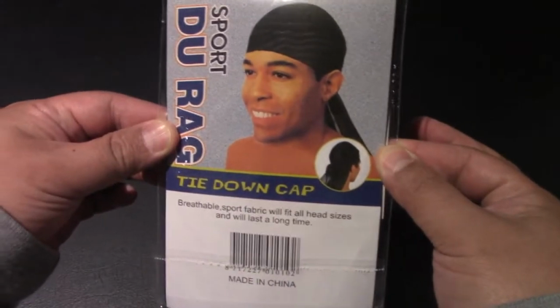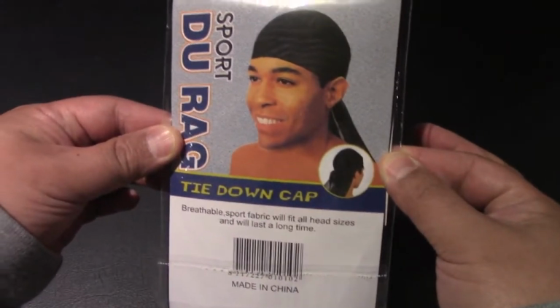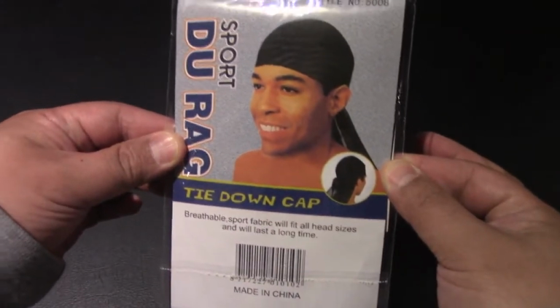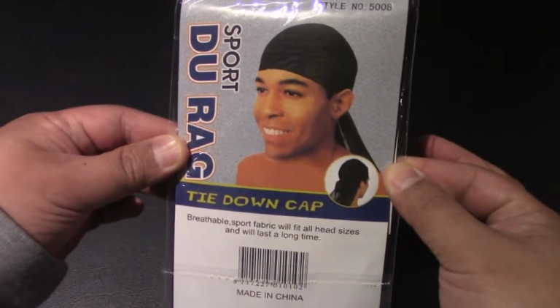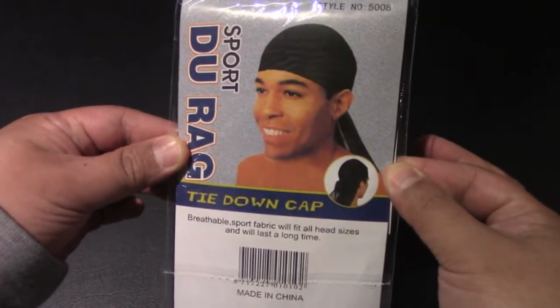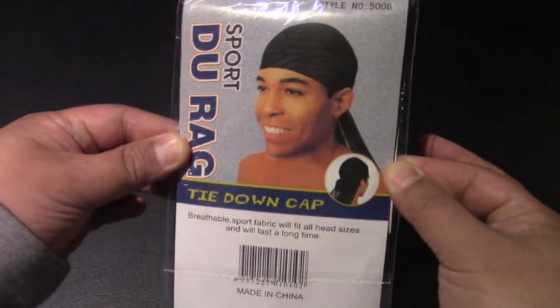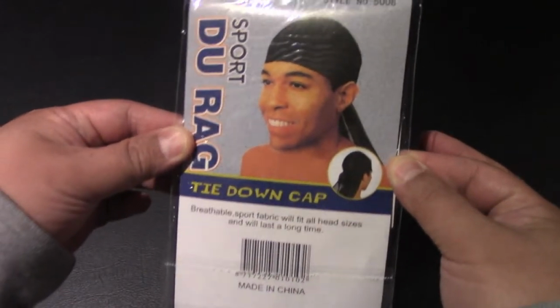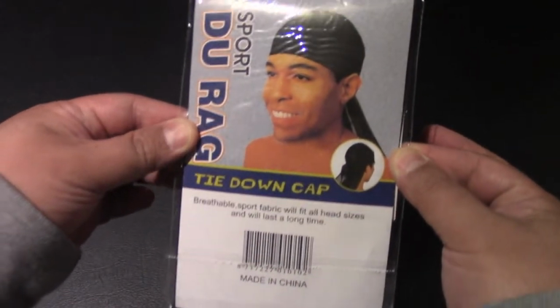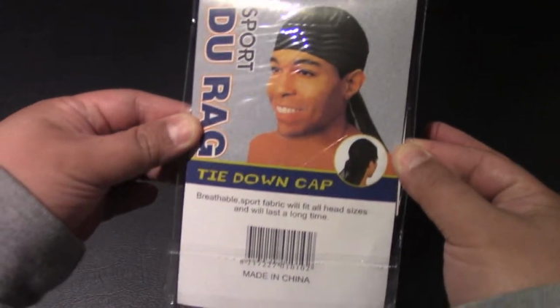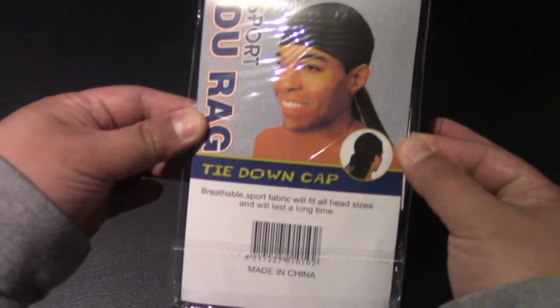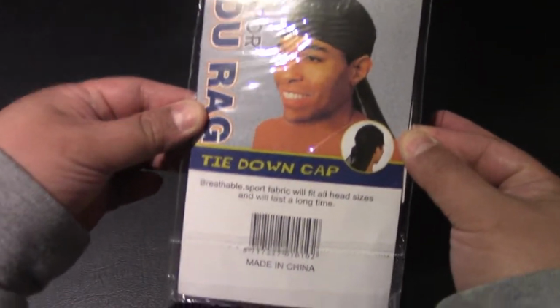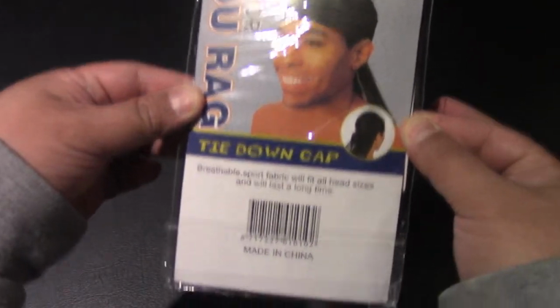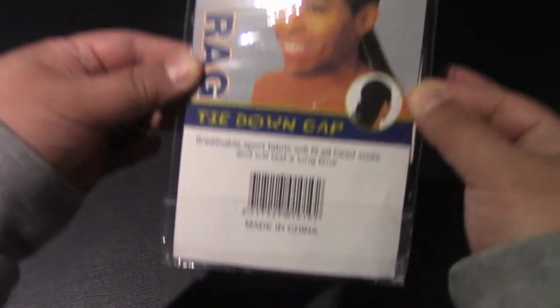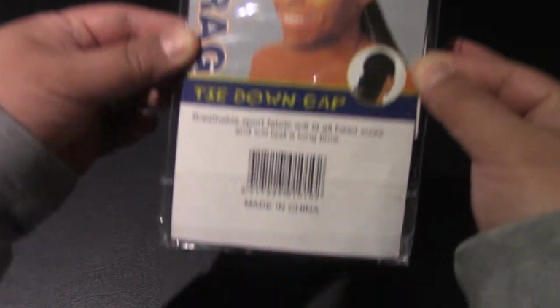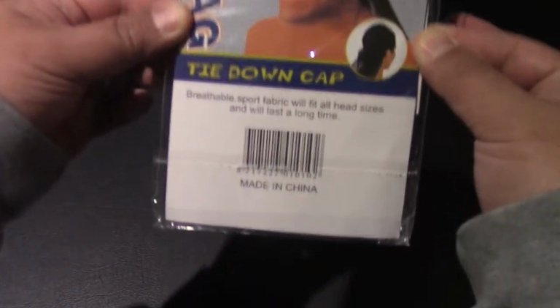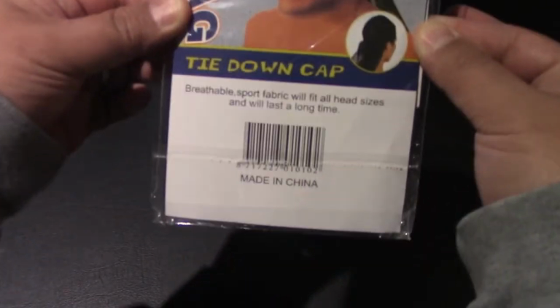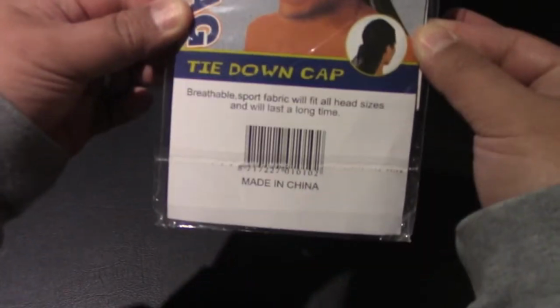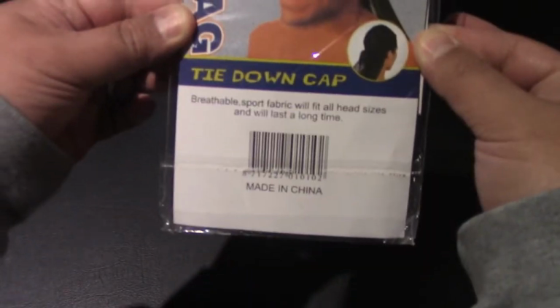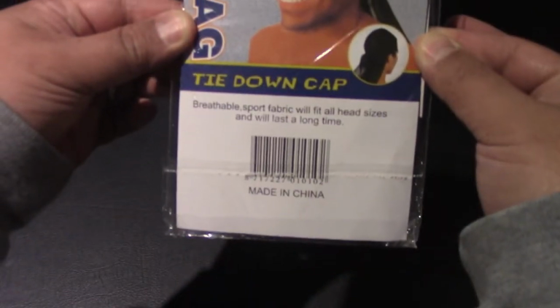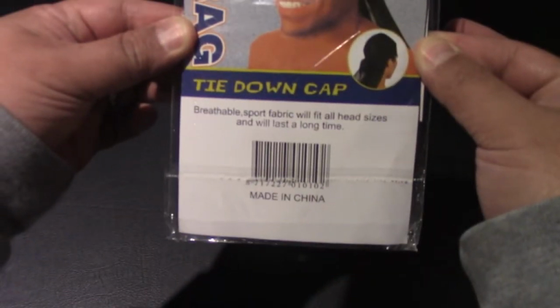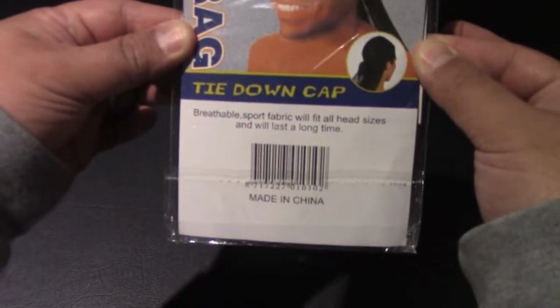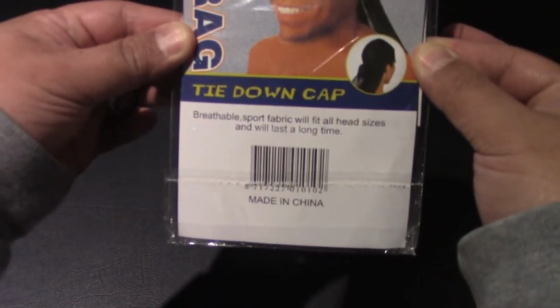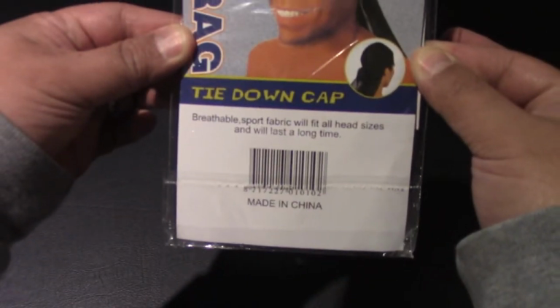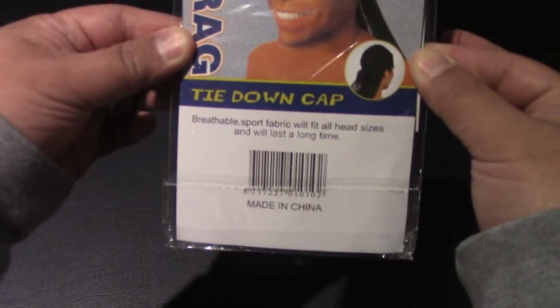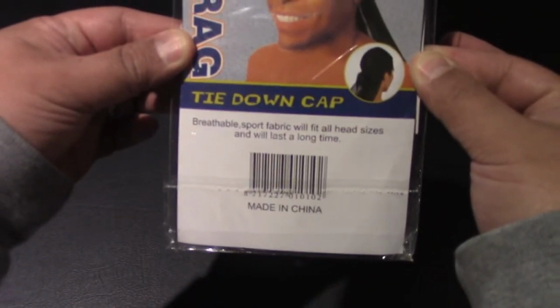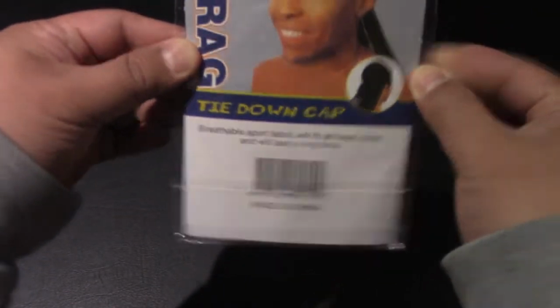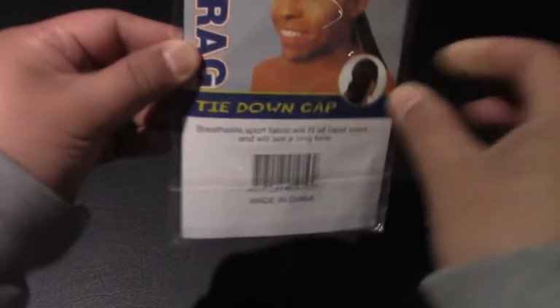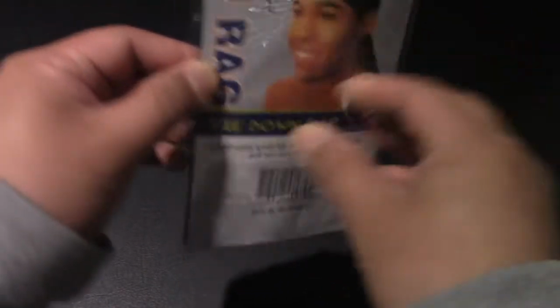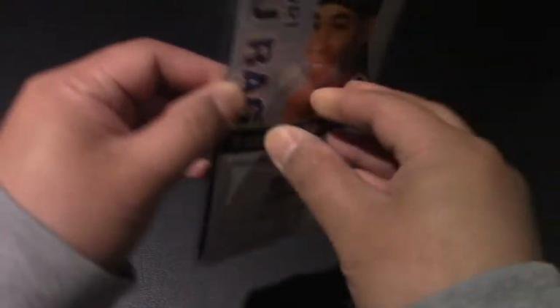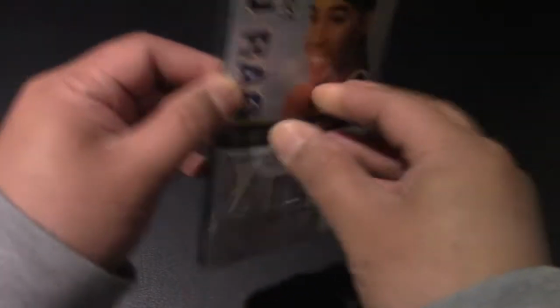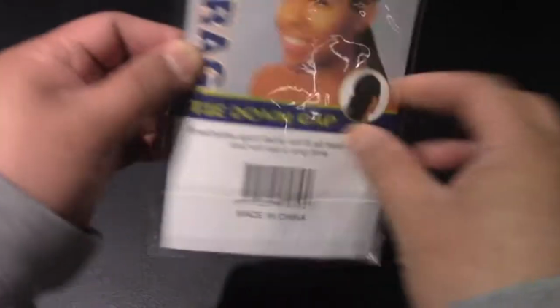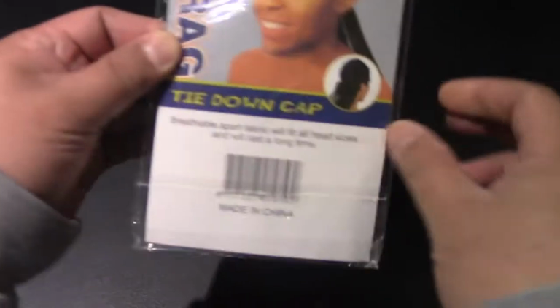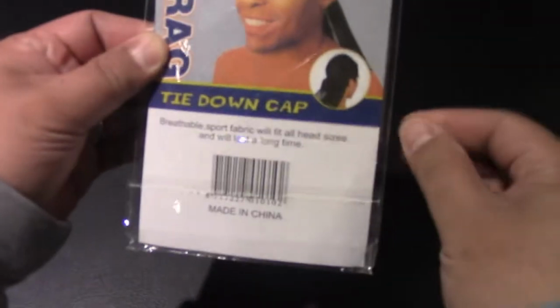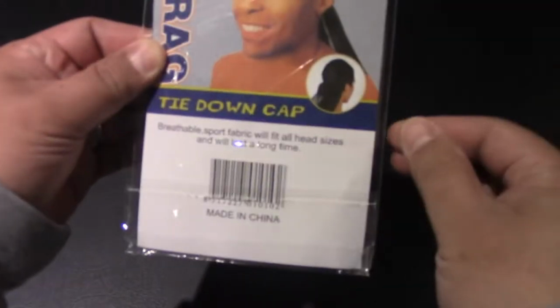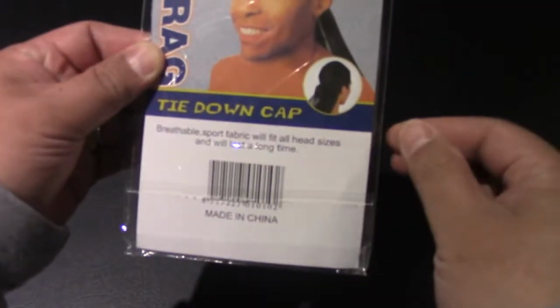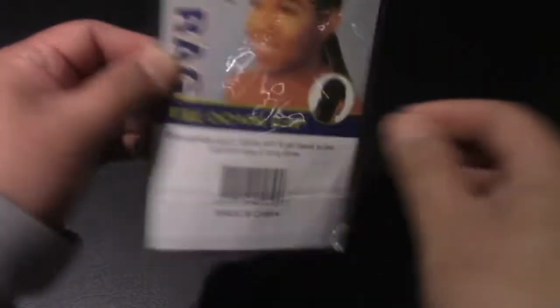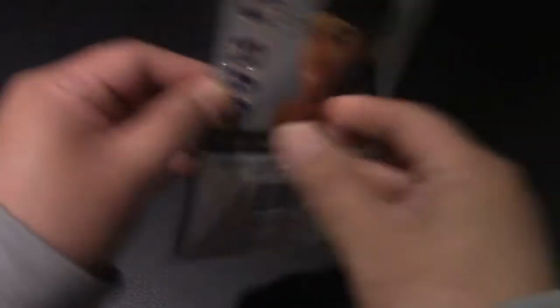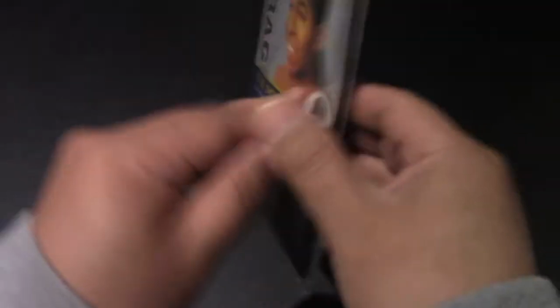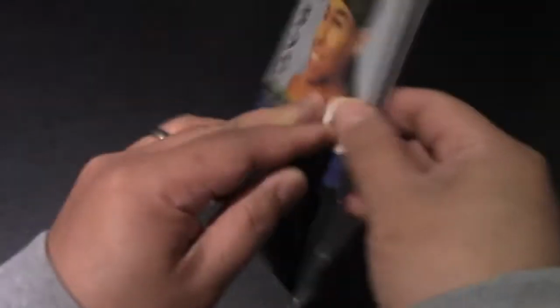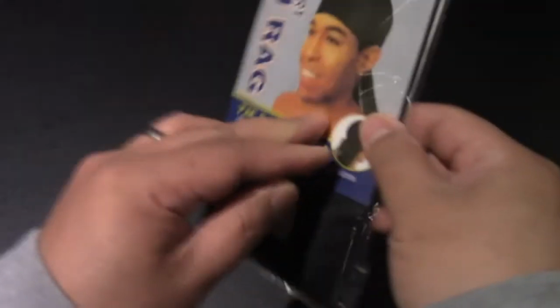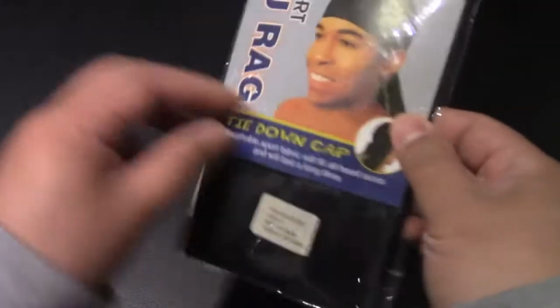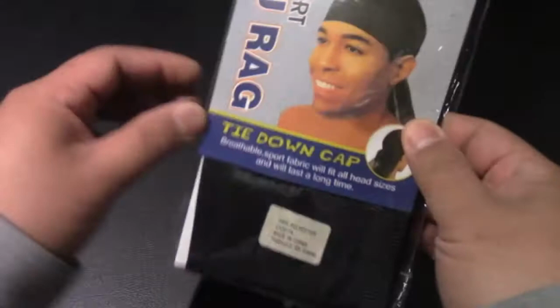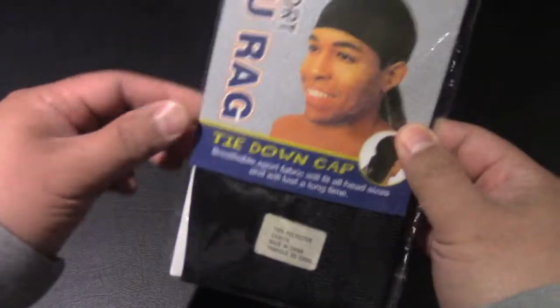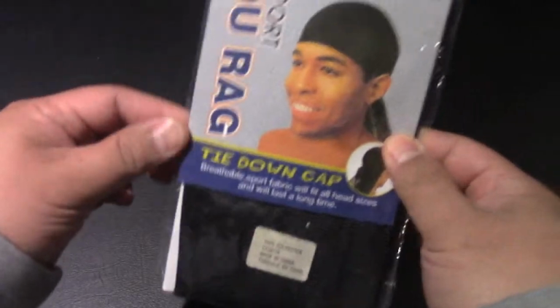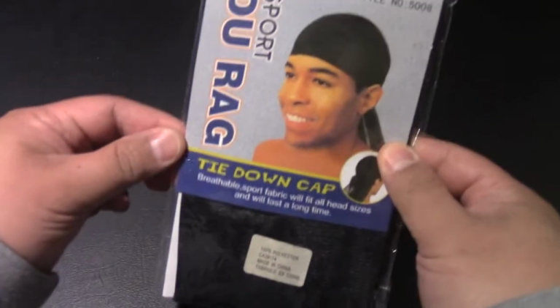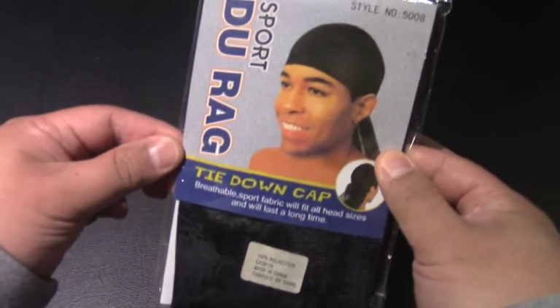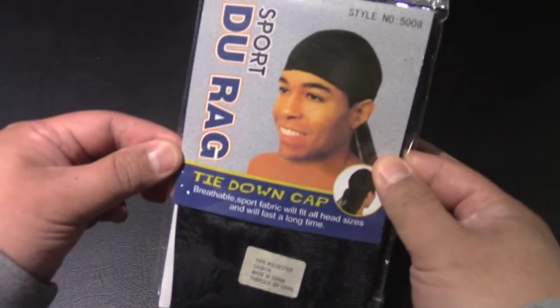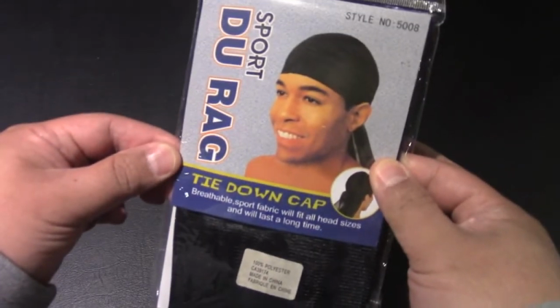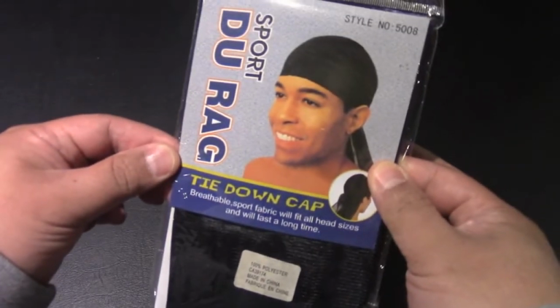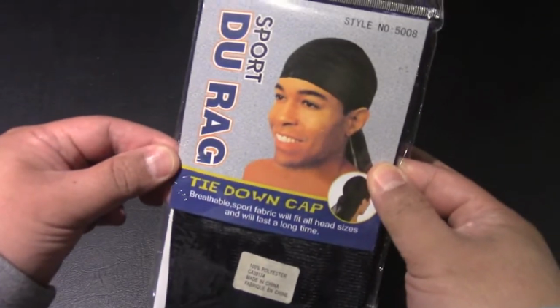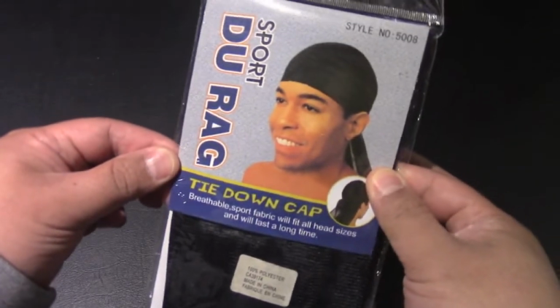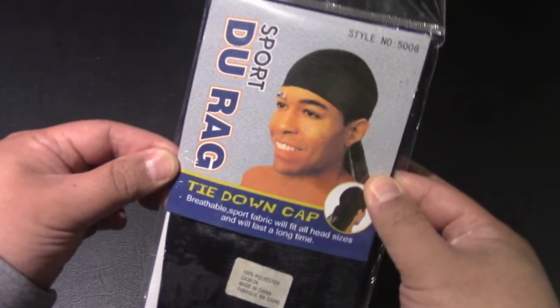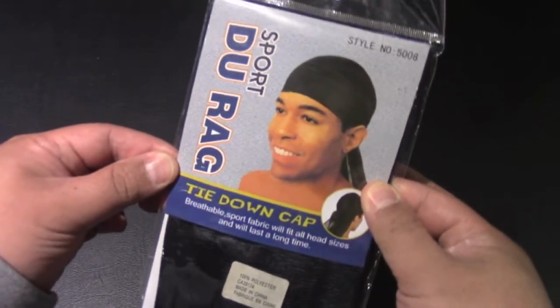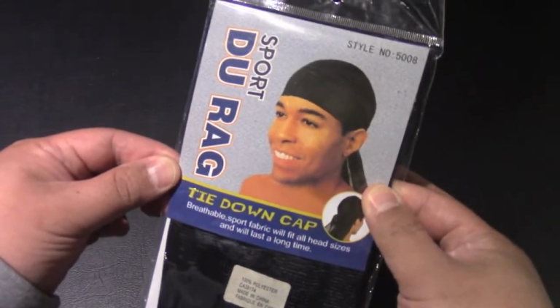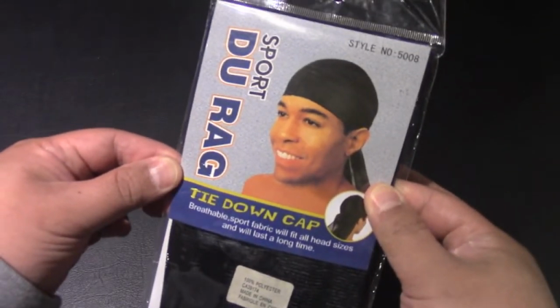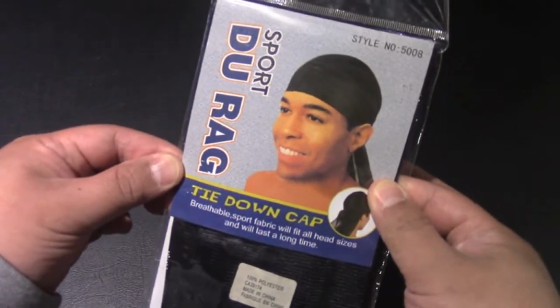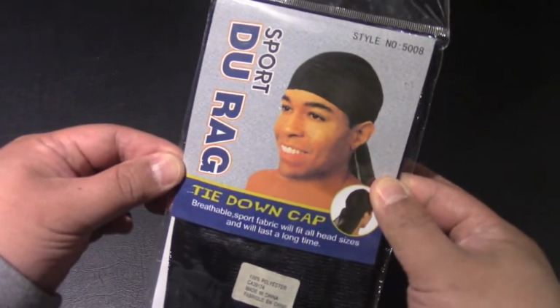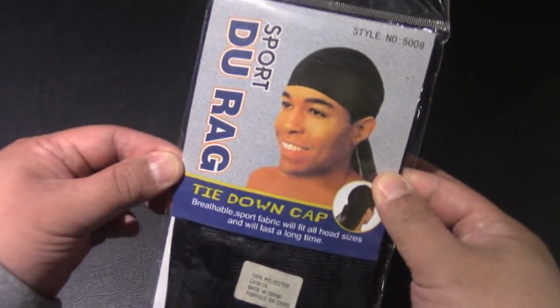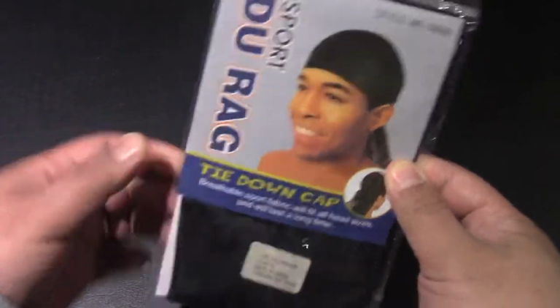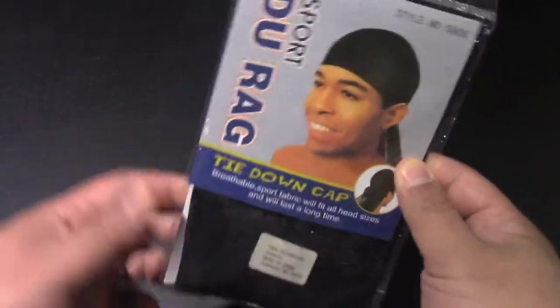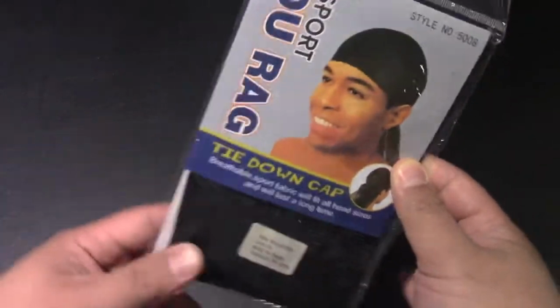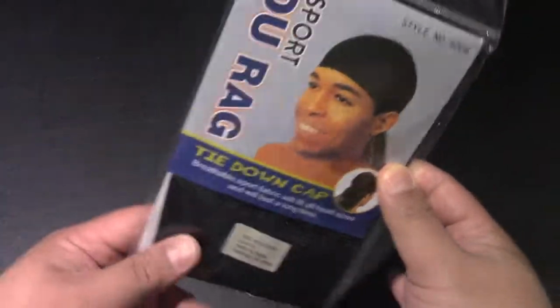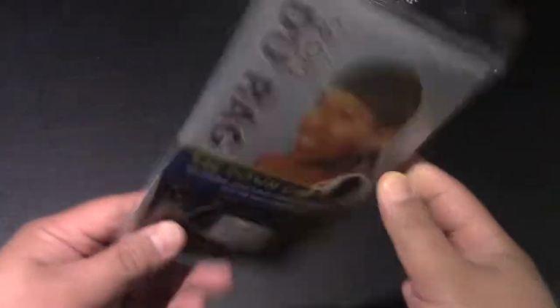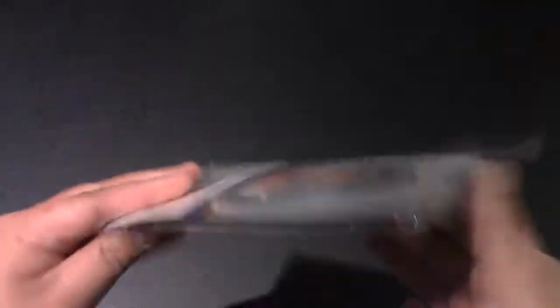So that's the back here, you've got the barcode, and we have the front. So let's get to the unboxing.